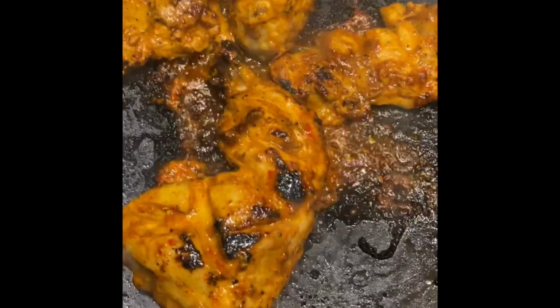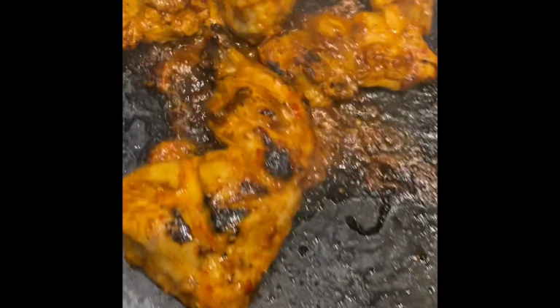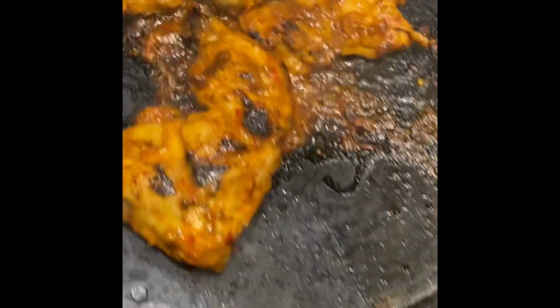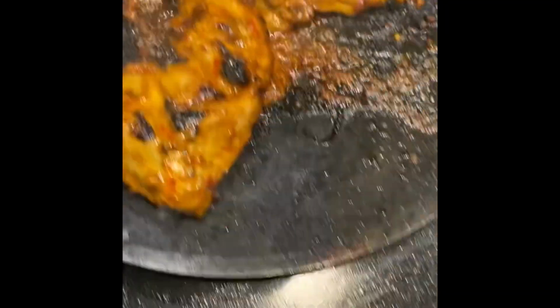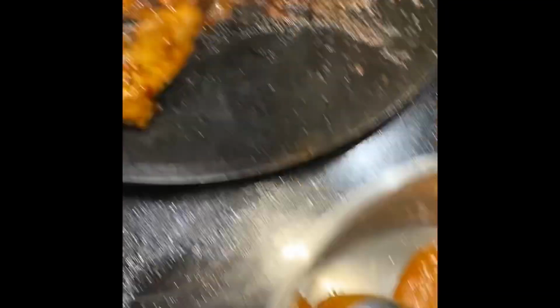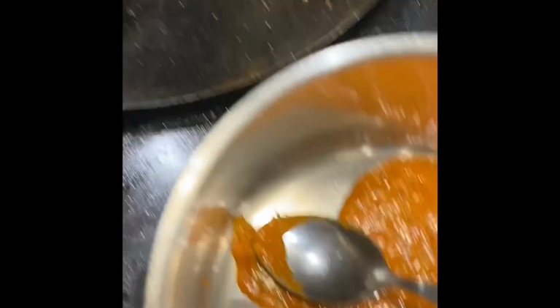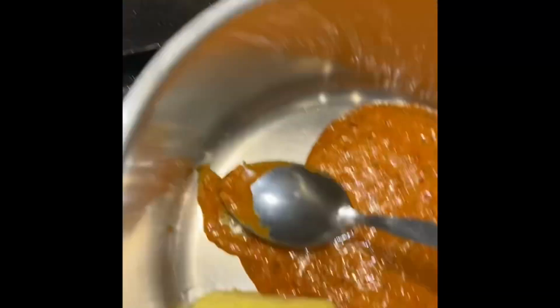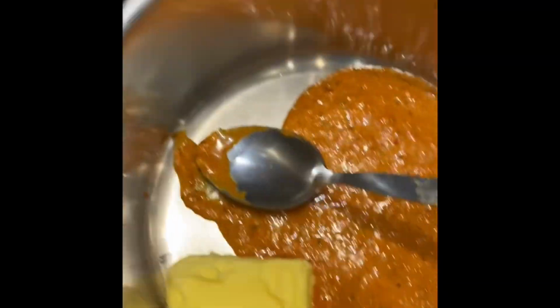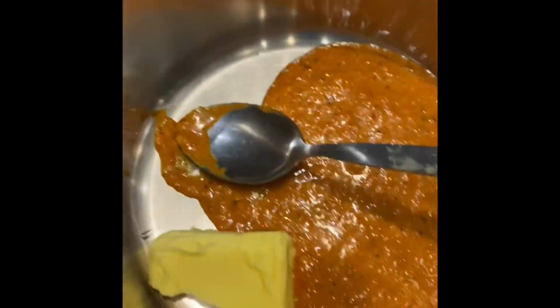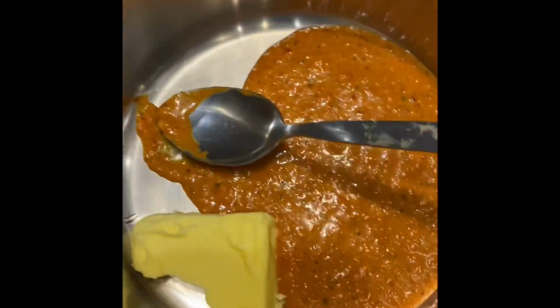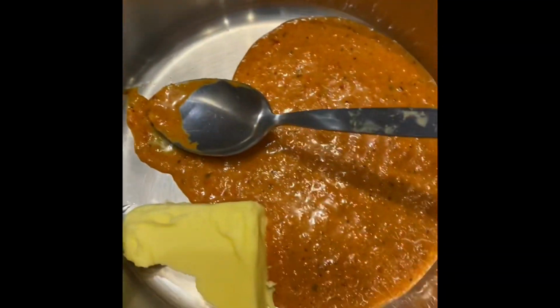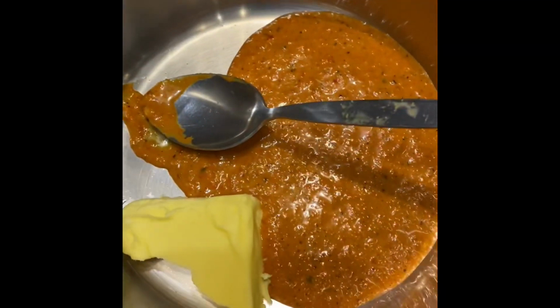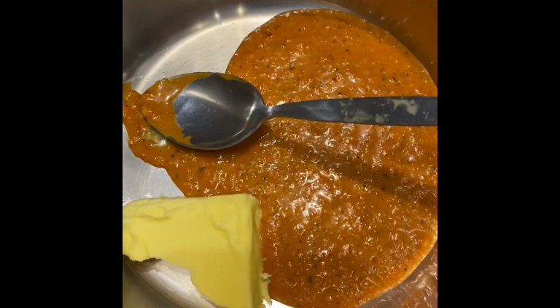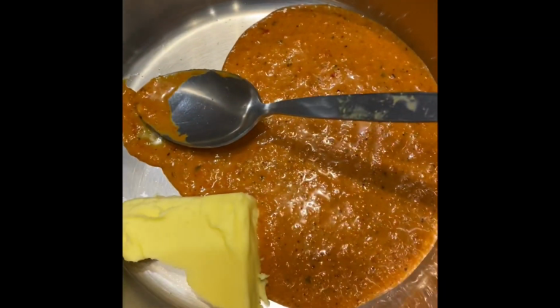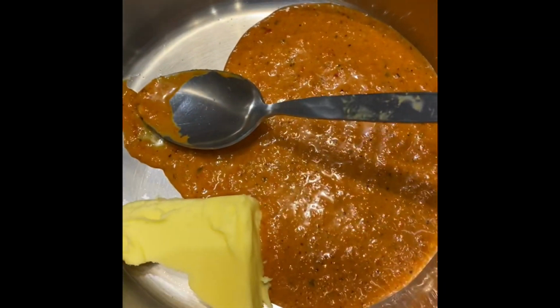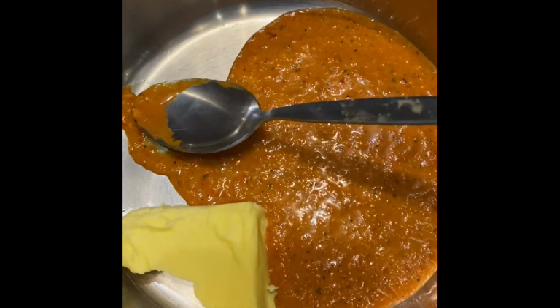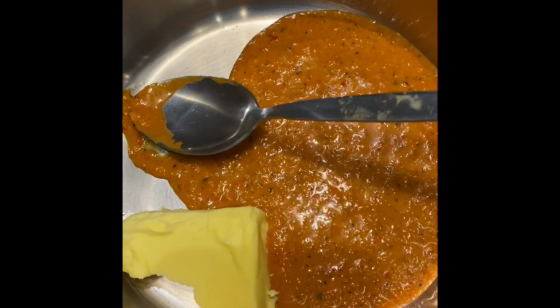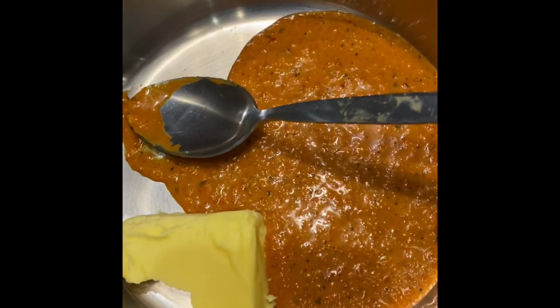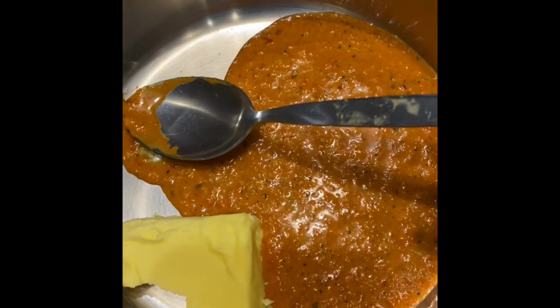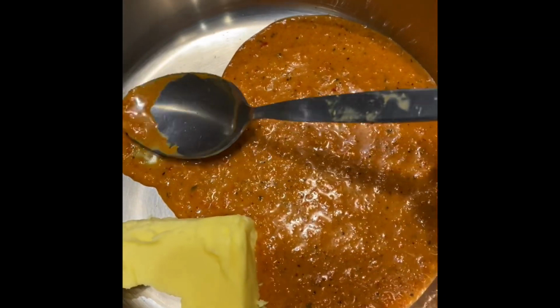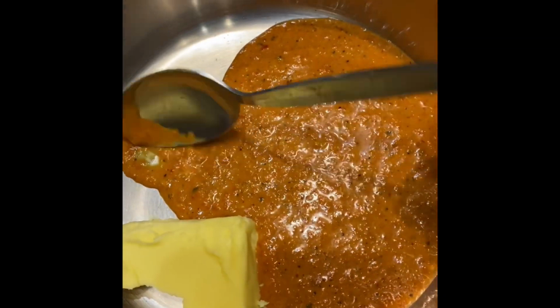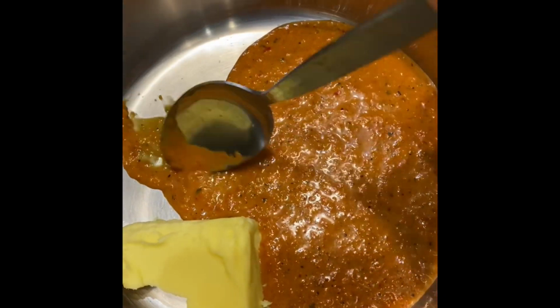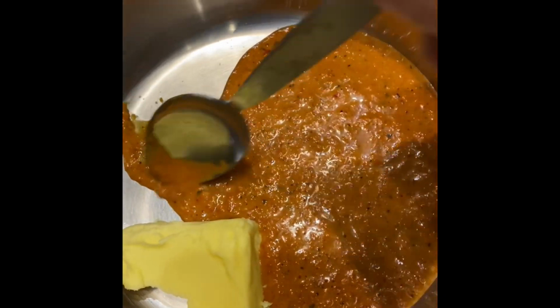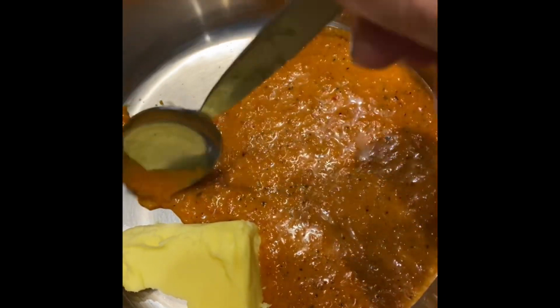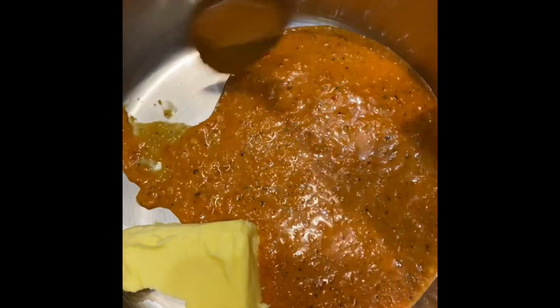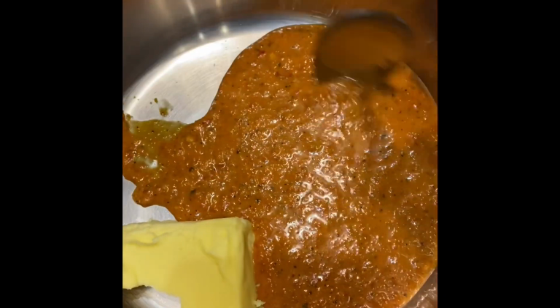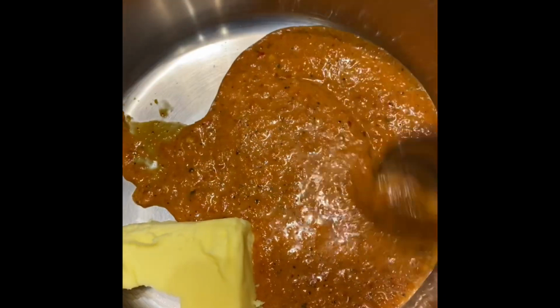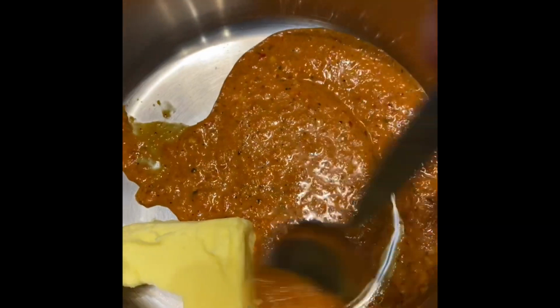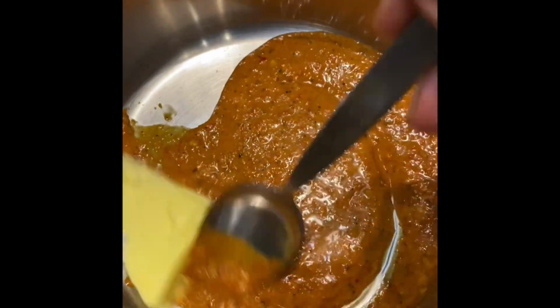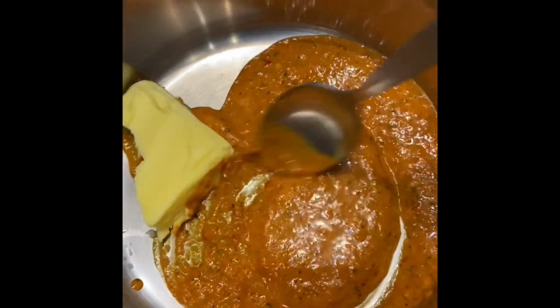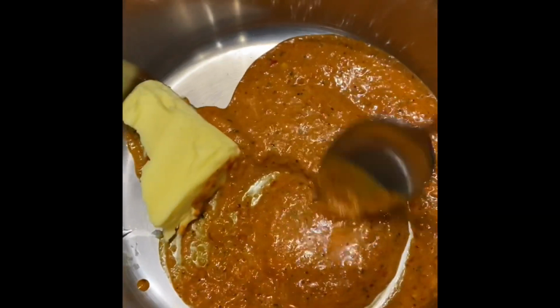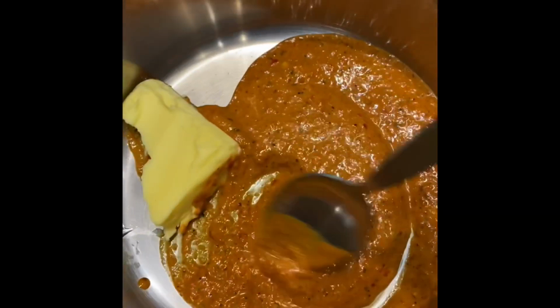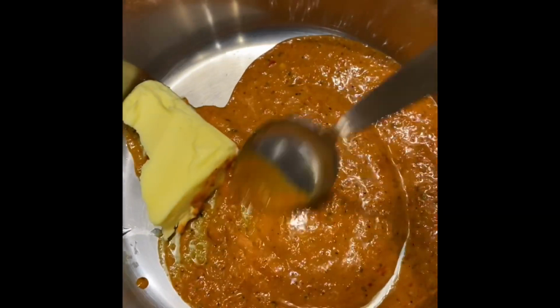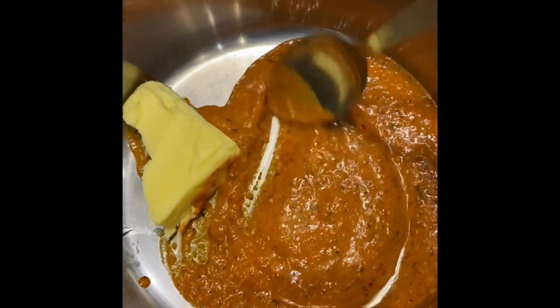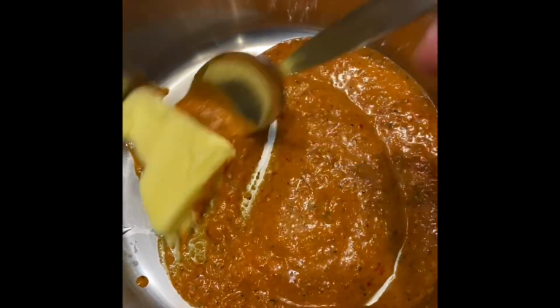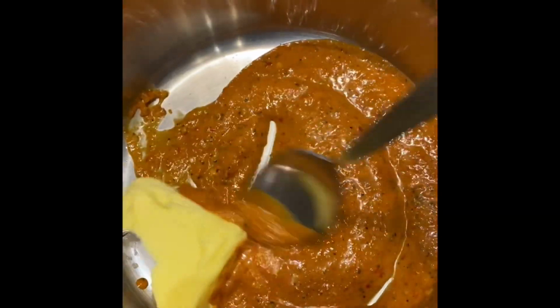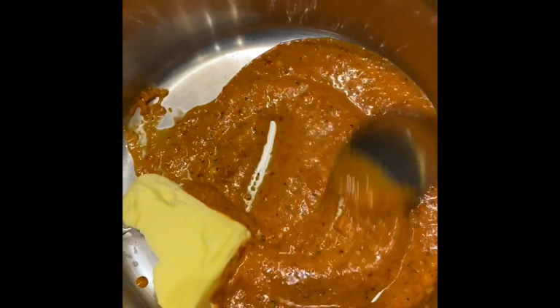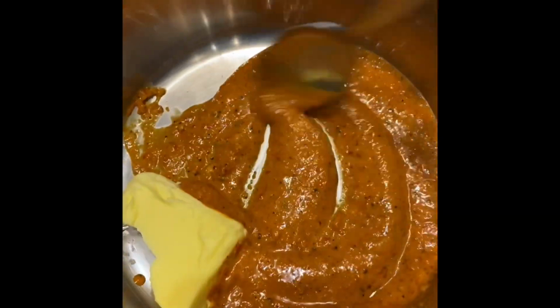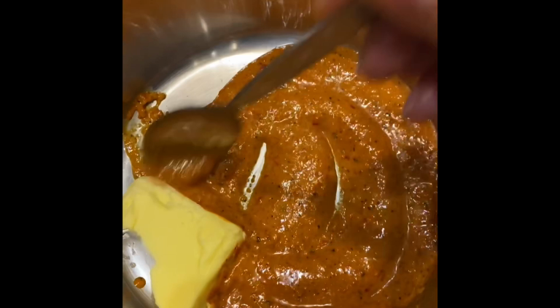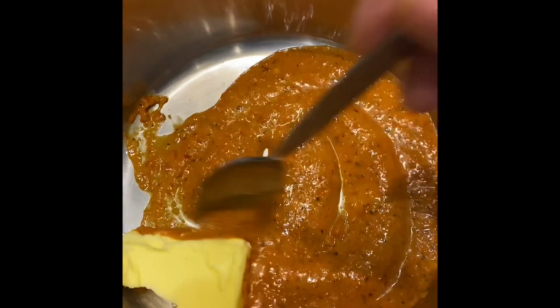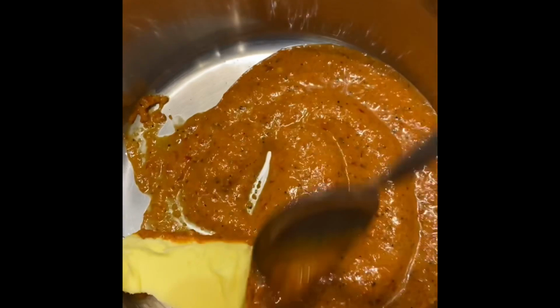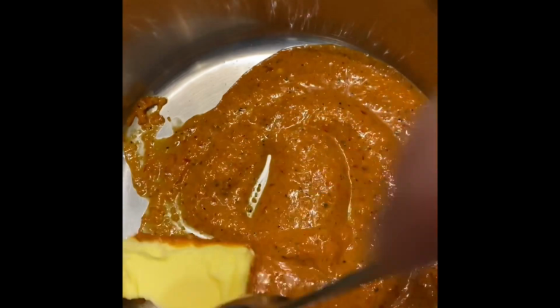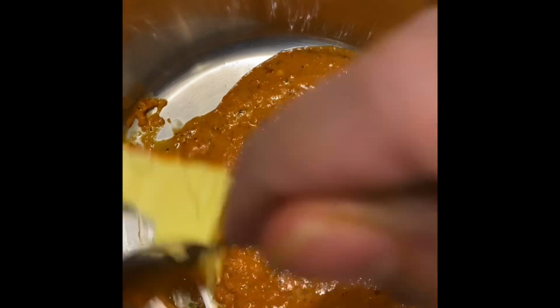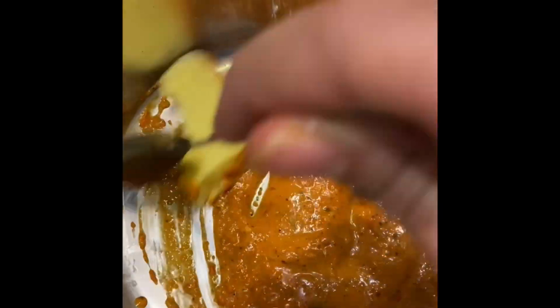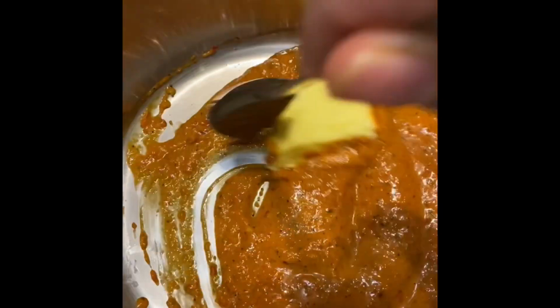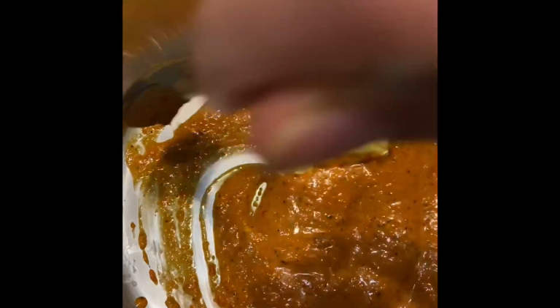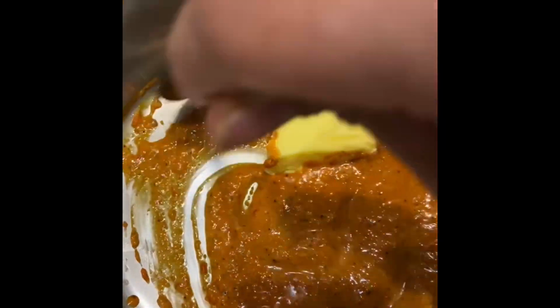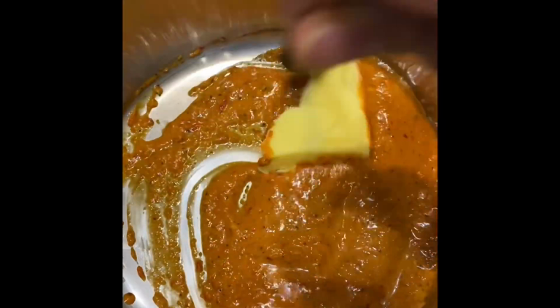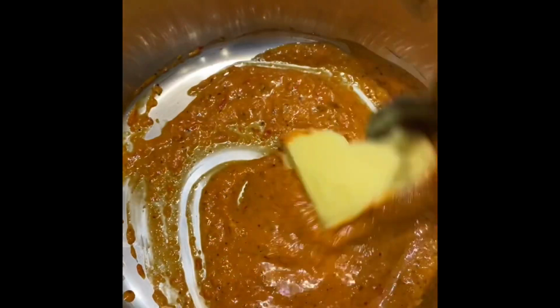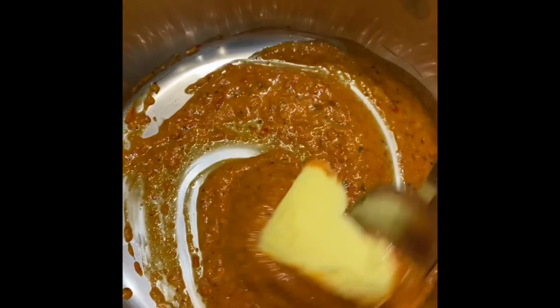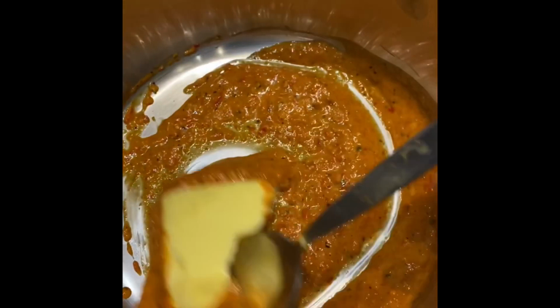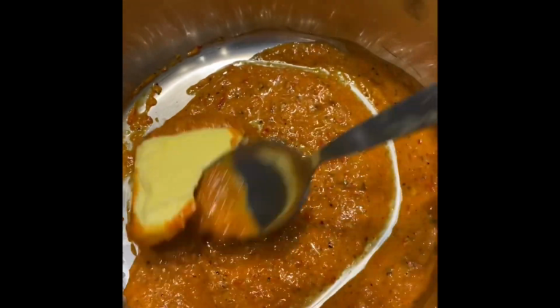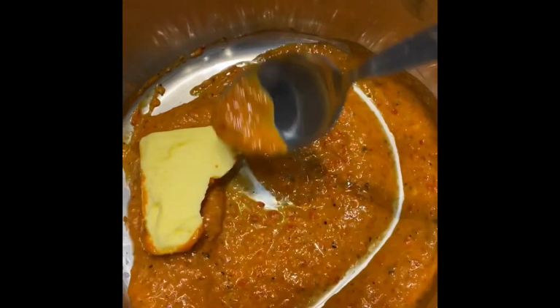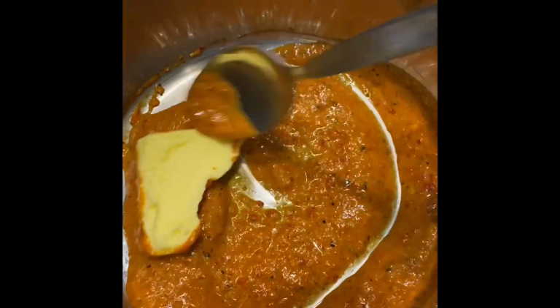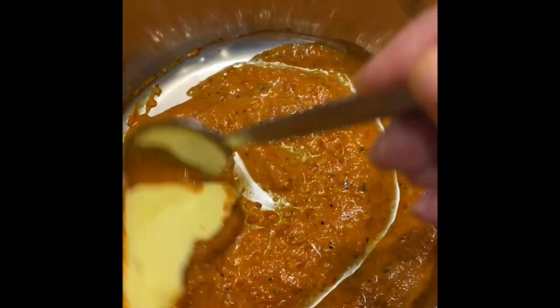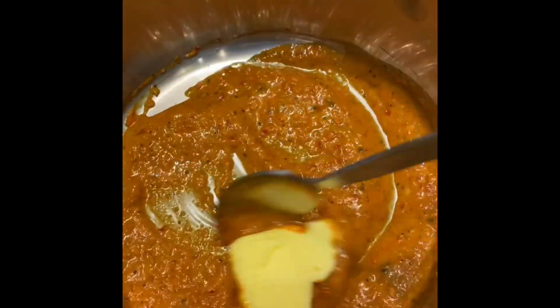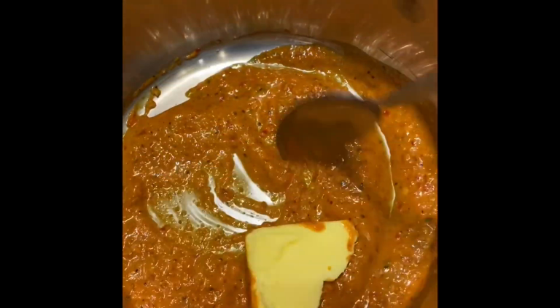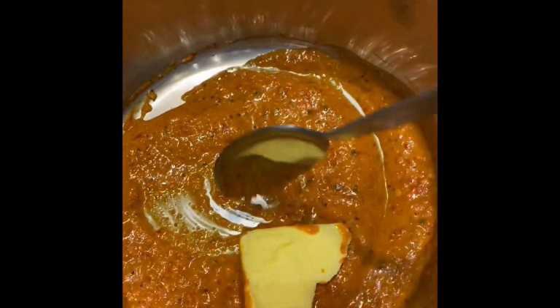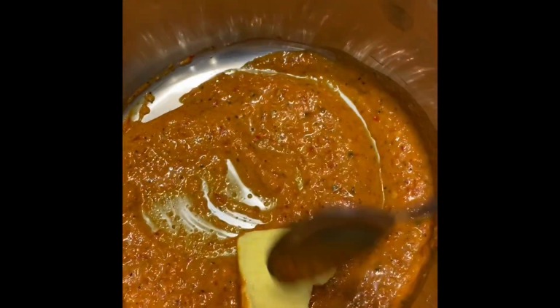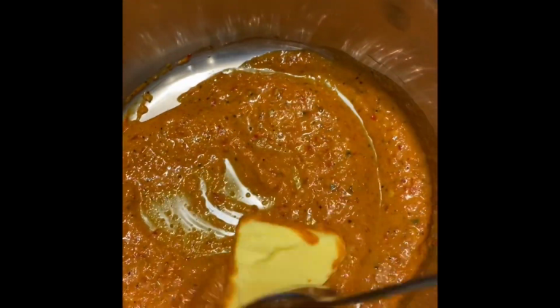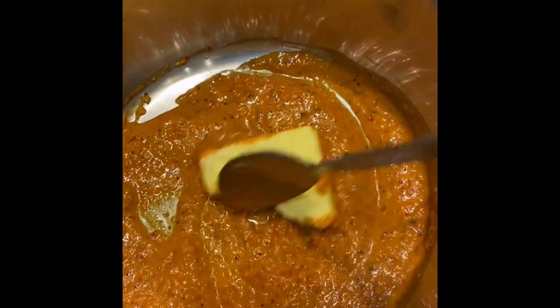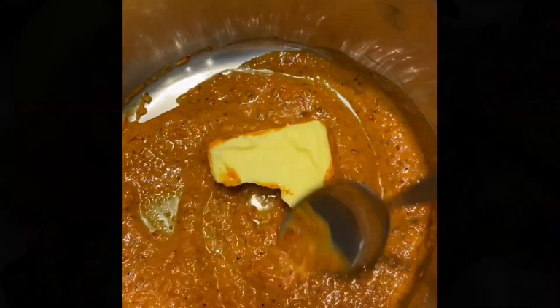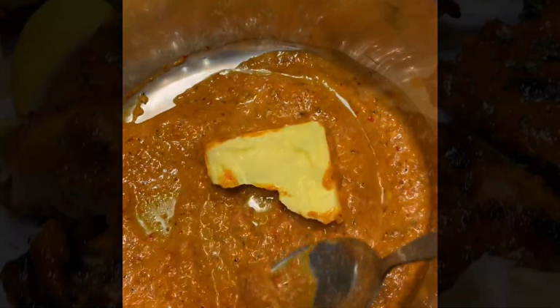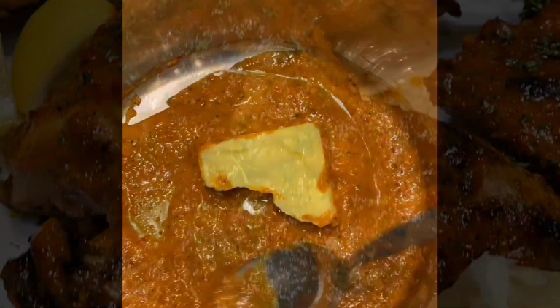I've added a little bit of butter to this leftover marinade and I'm just going to use that to throw on top.